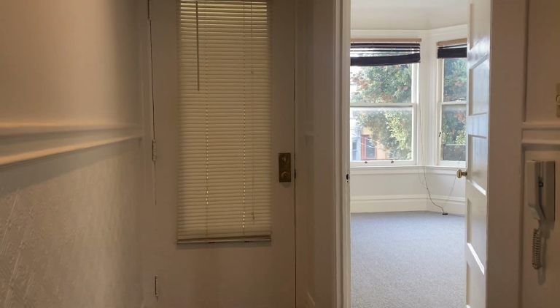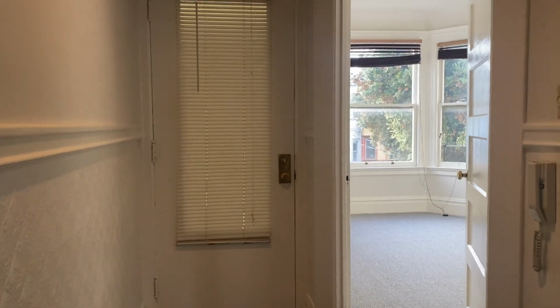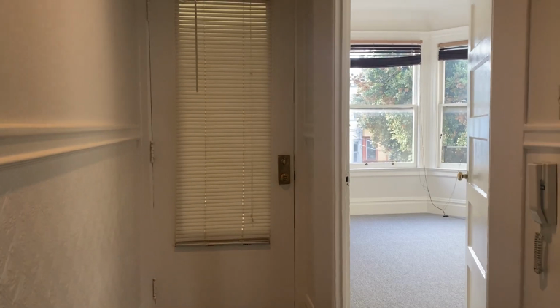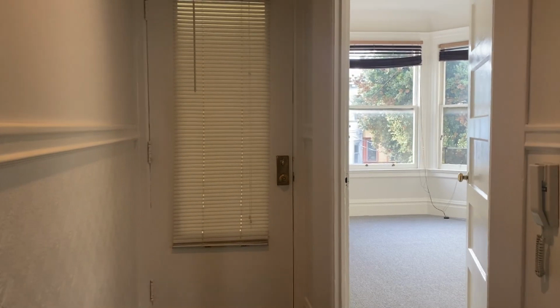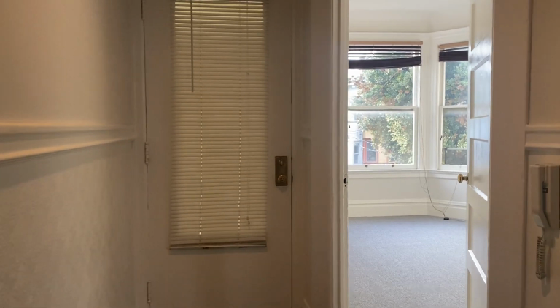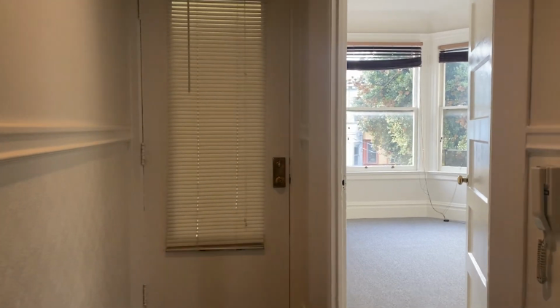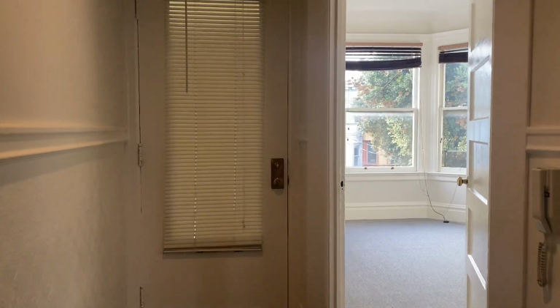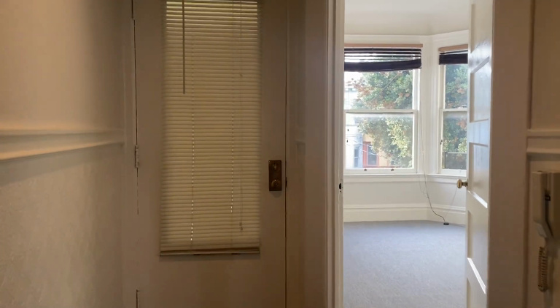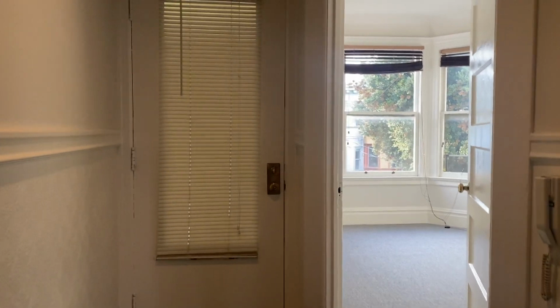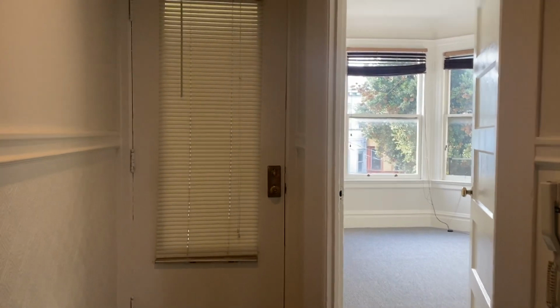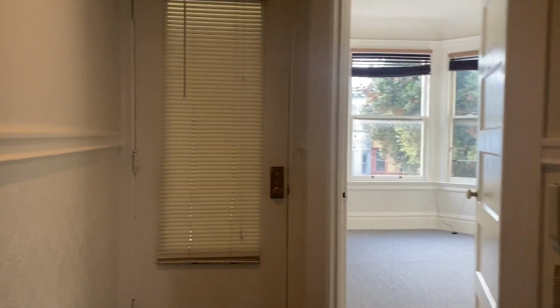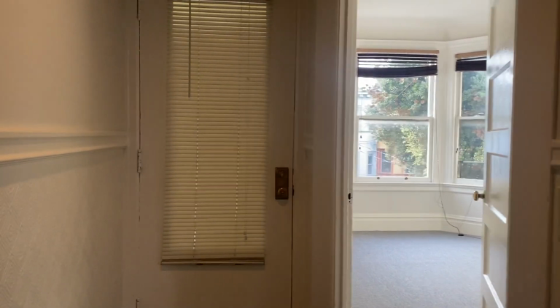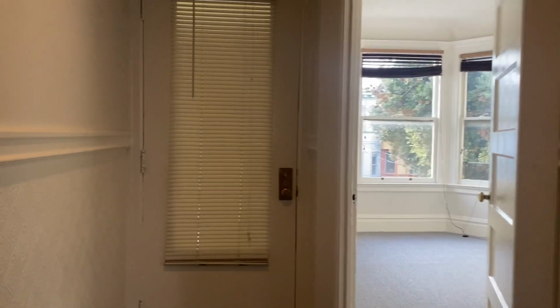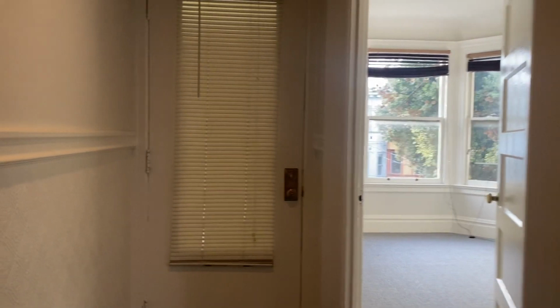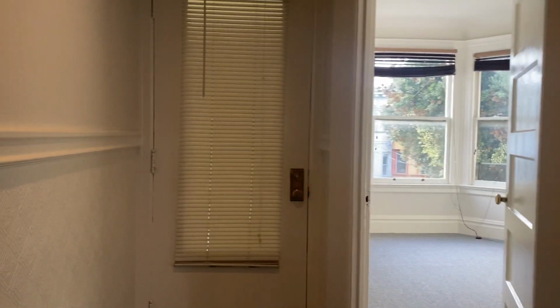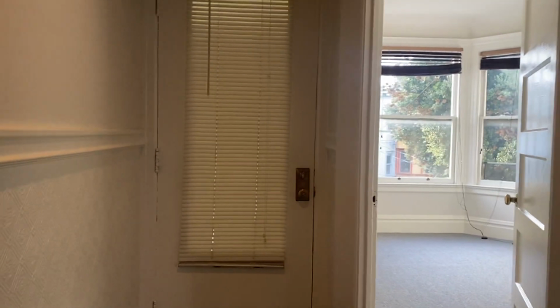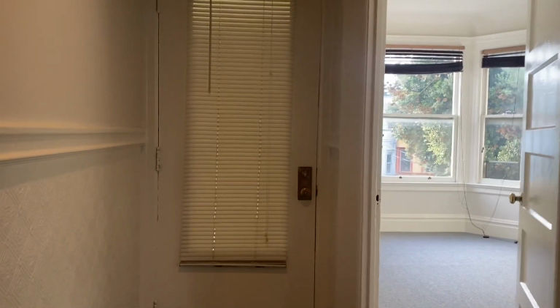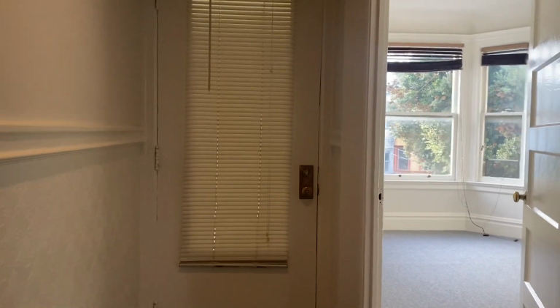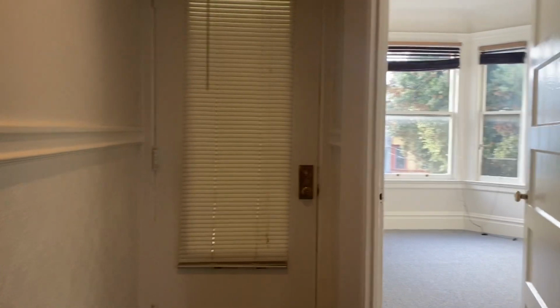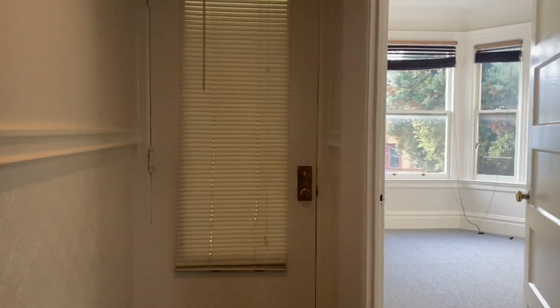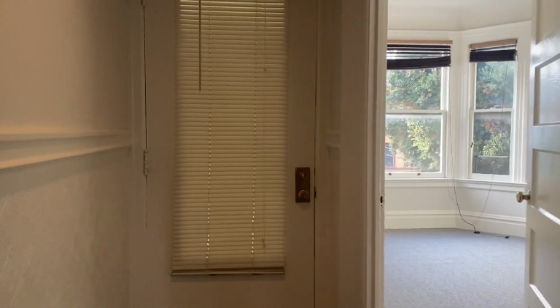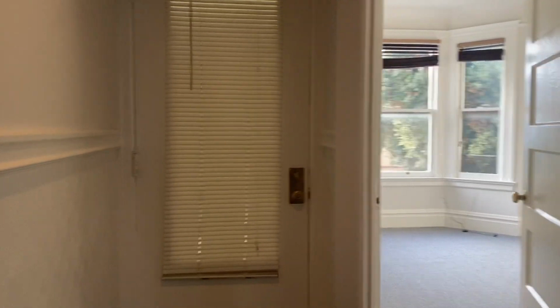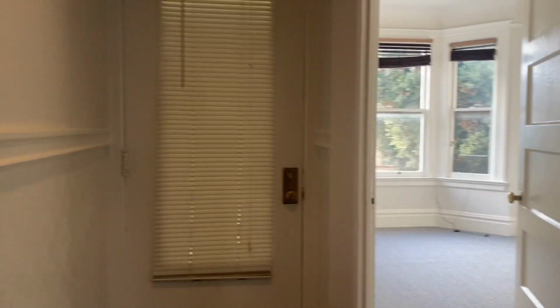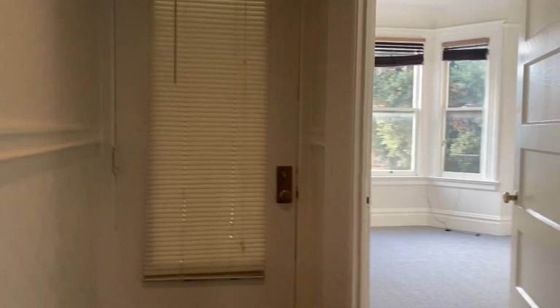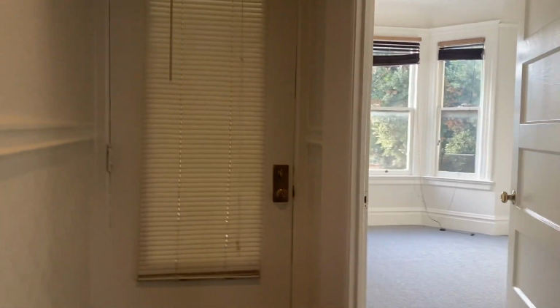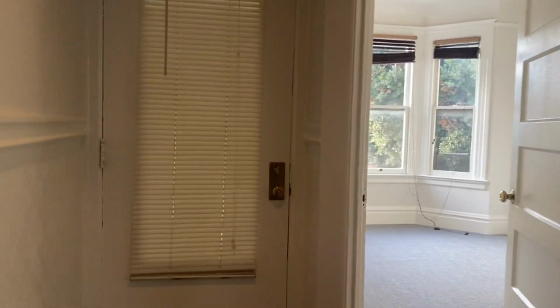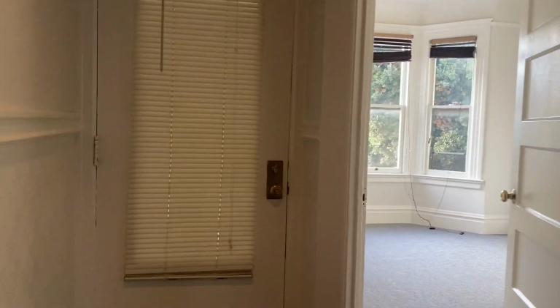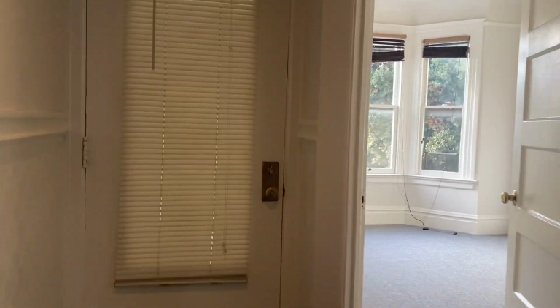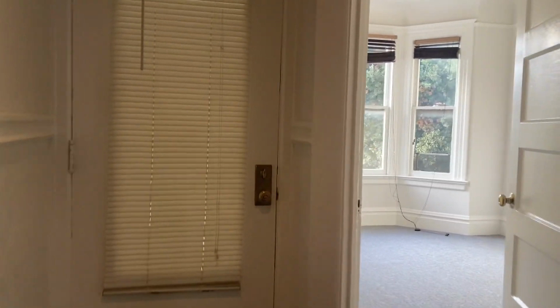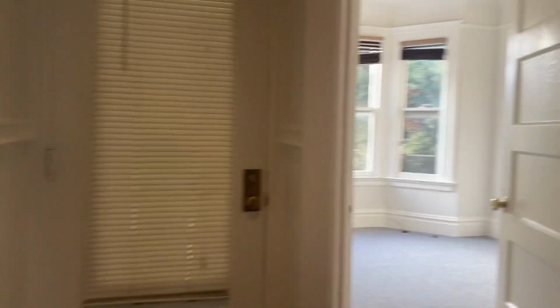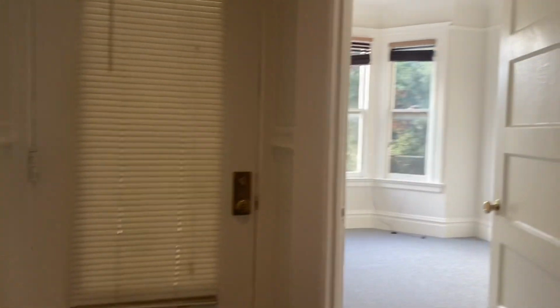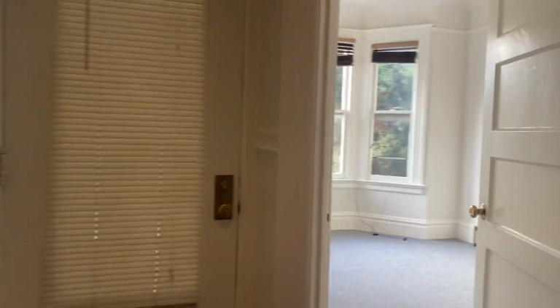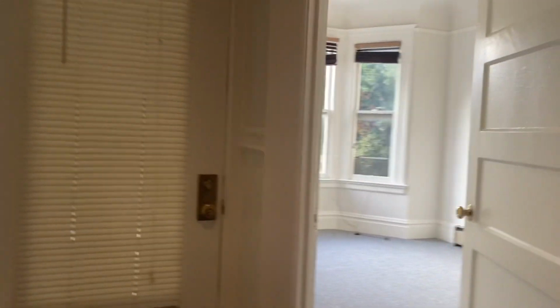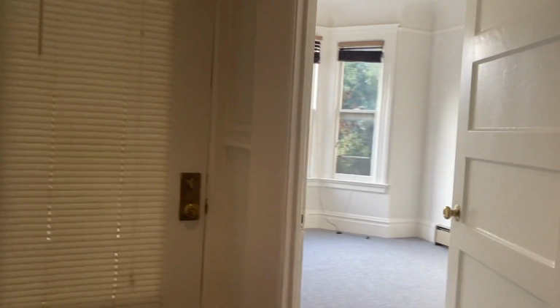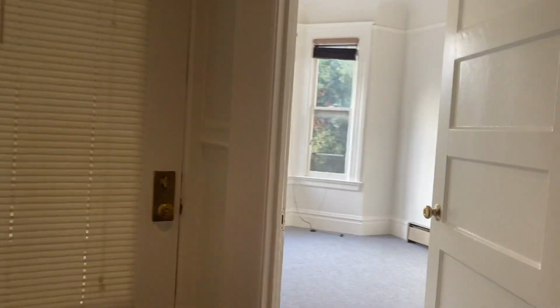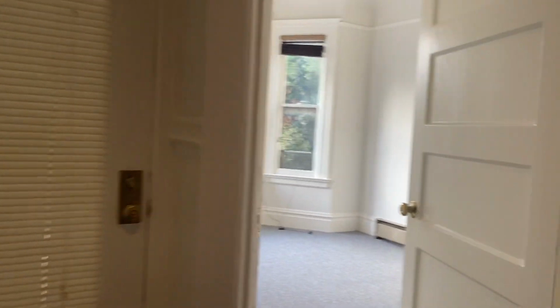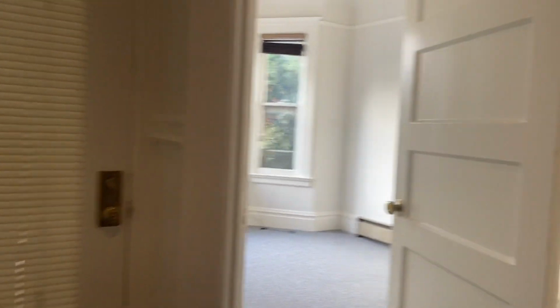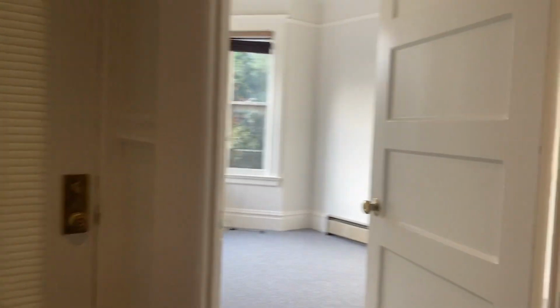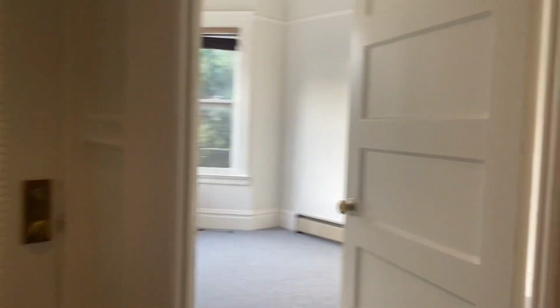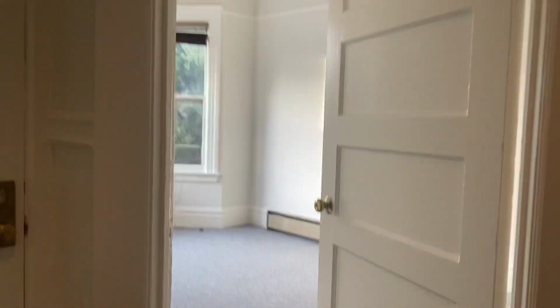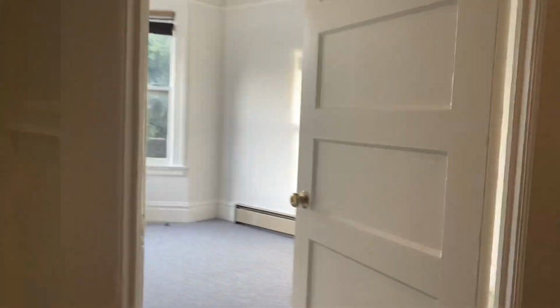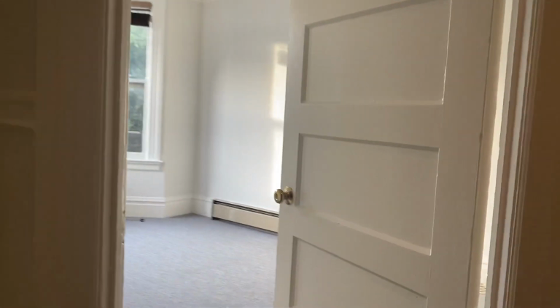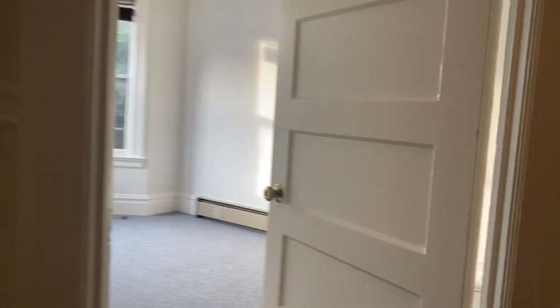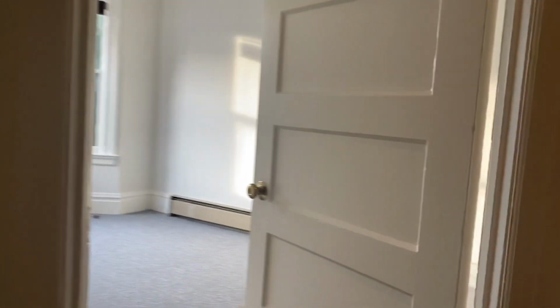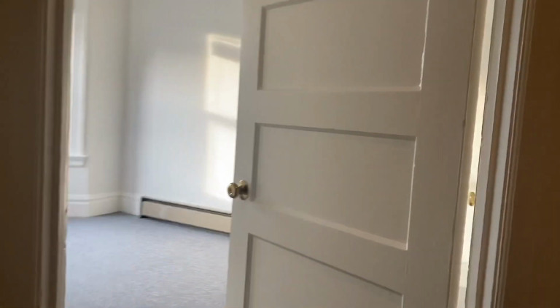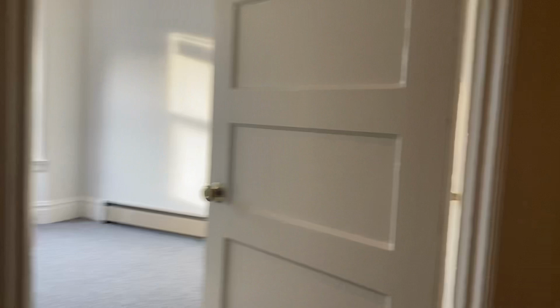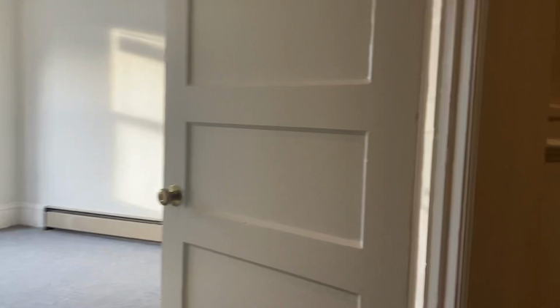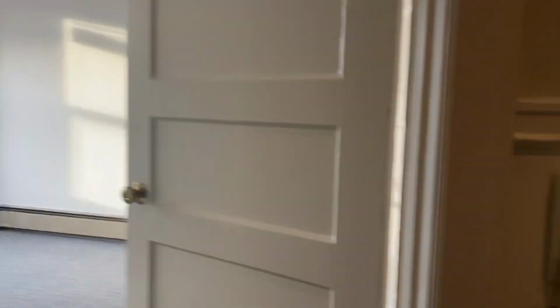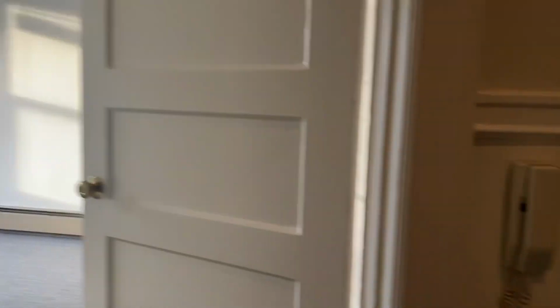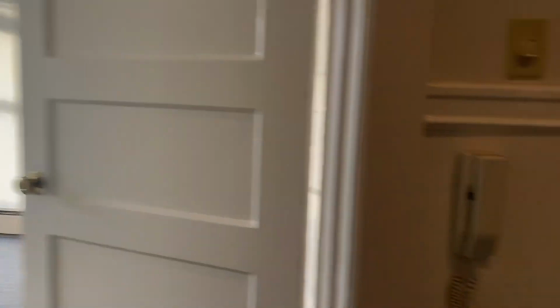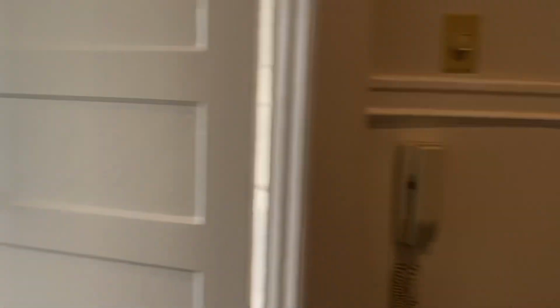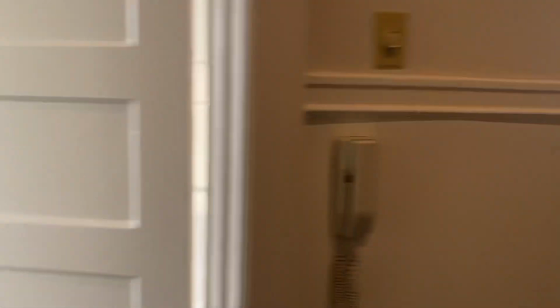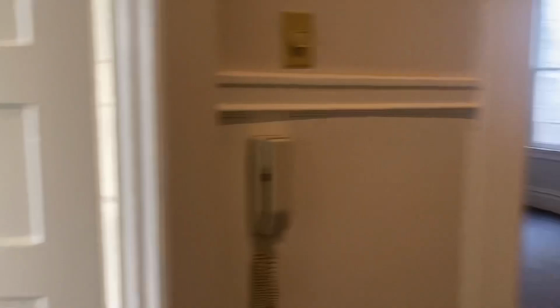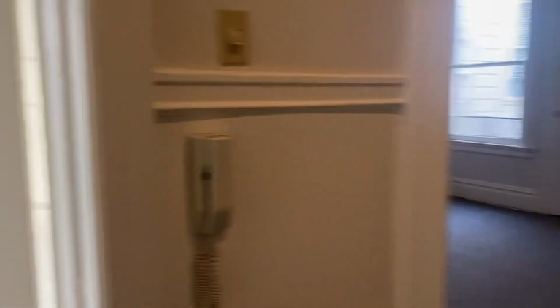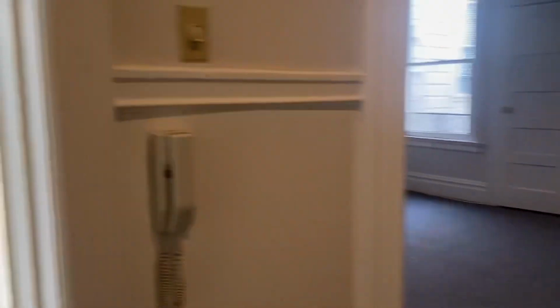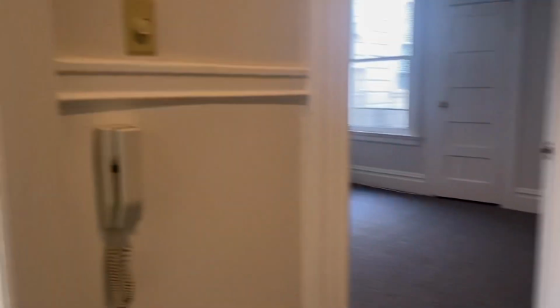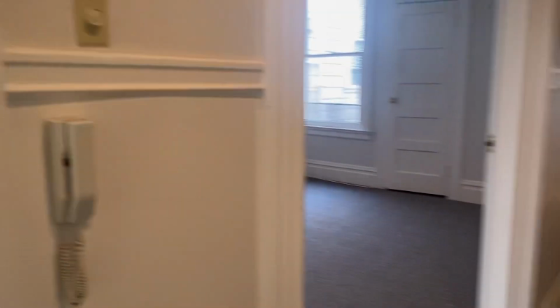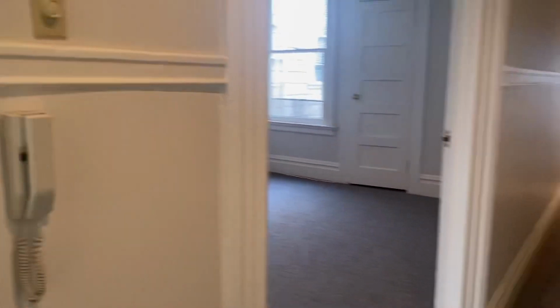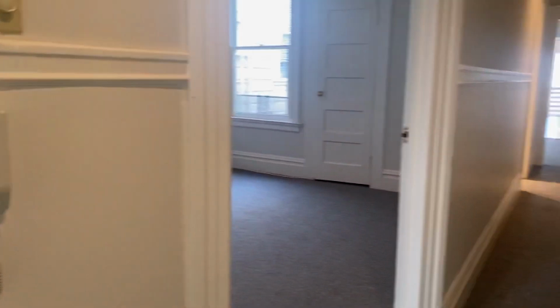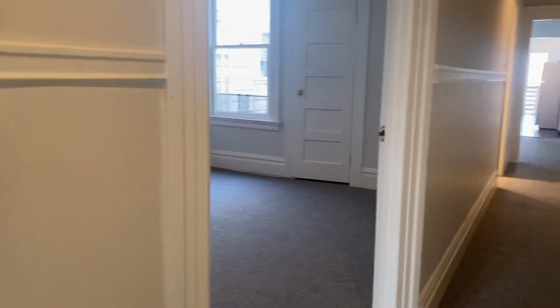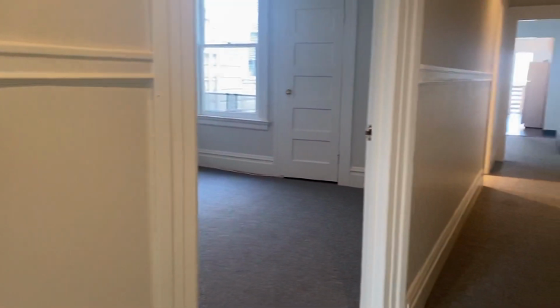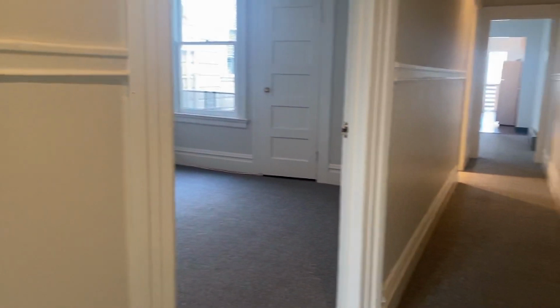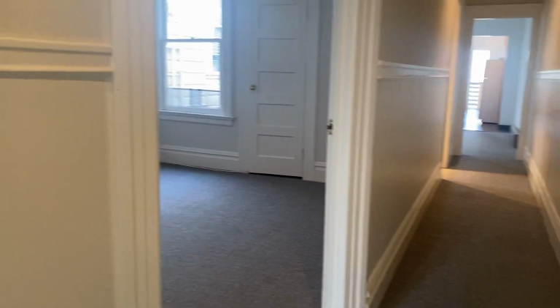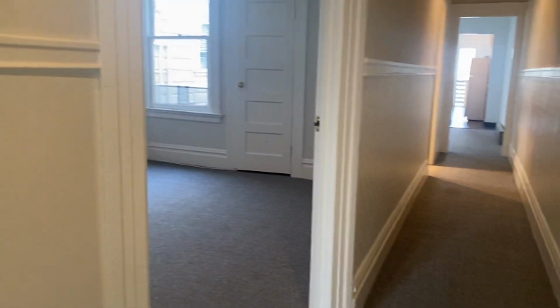Hello and welcome to a top floor unit, two bedroom, one bath apartment in the Castro.